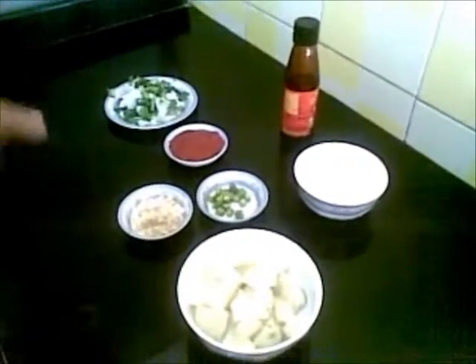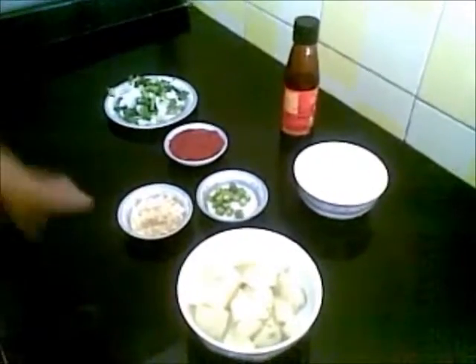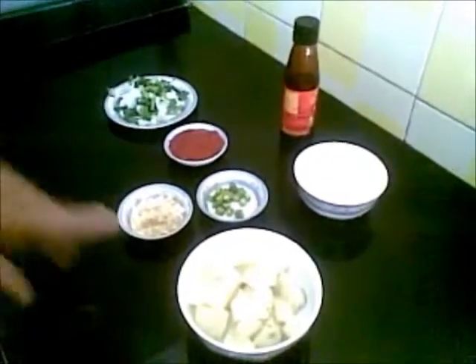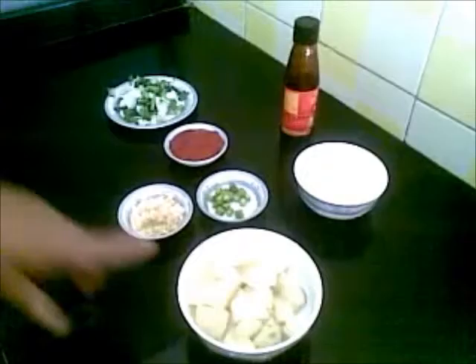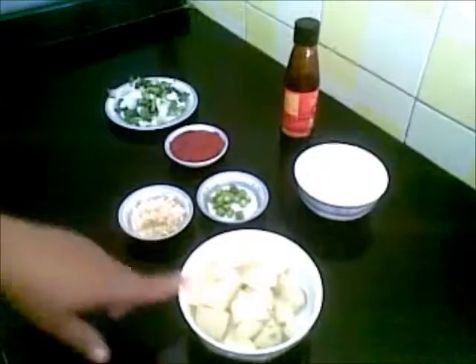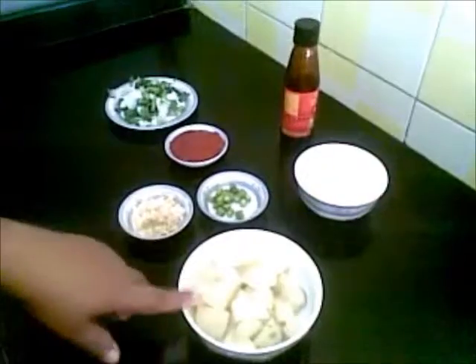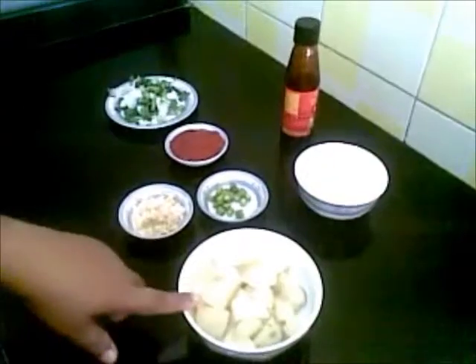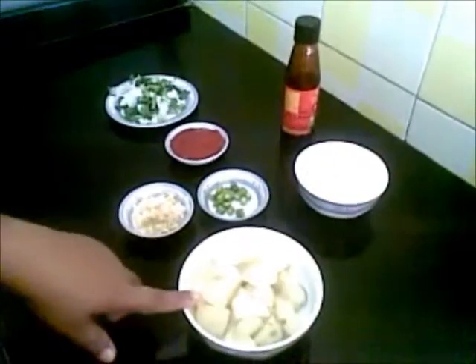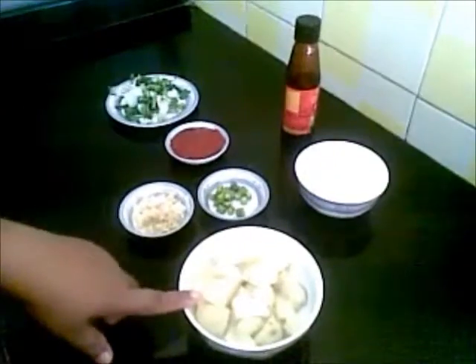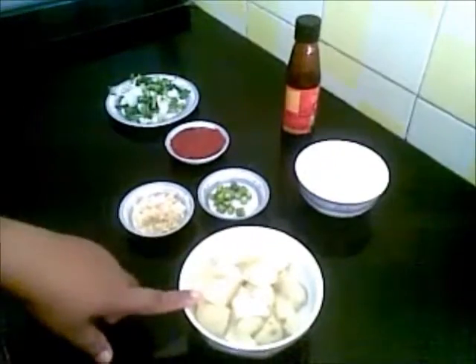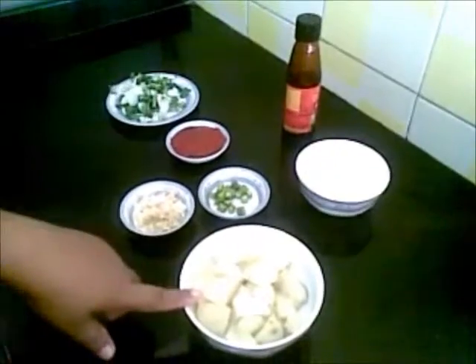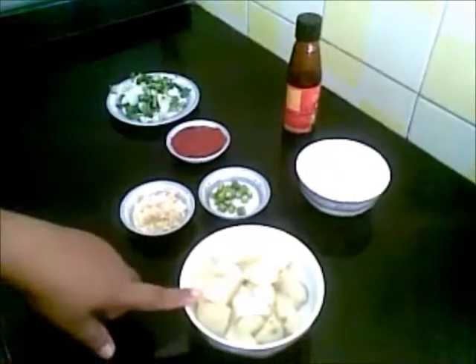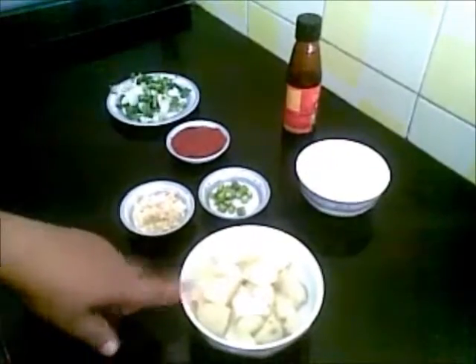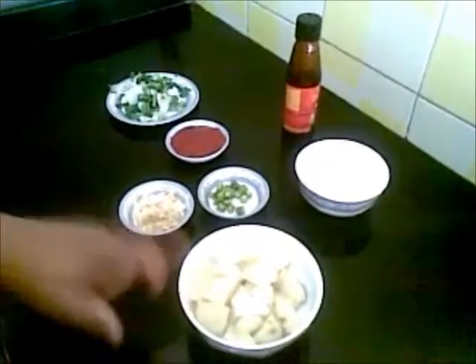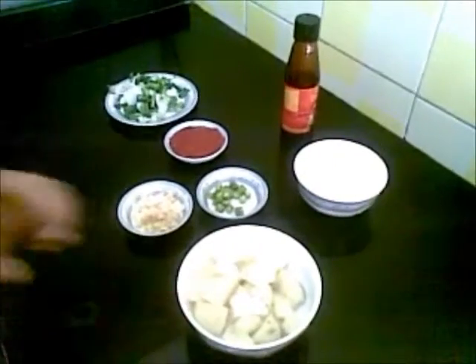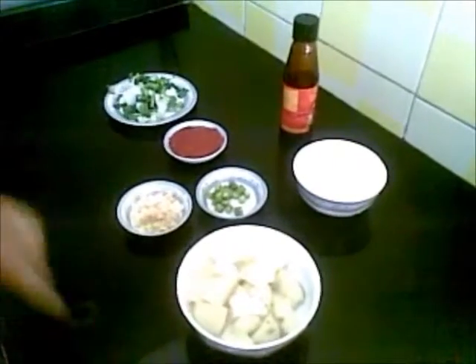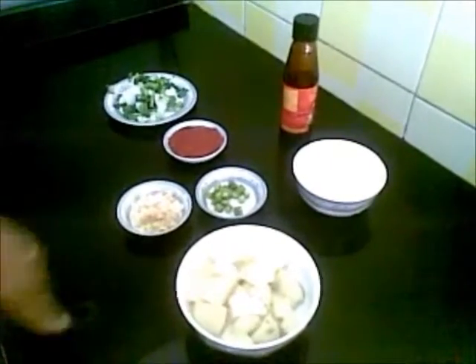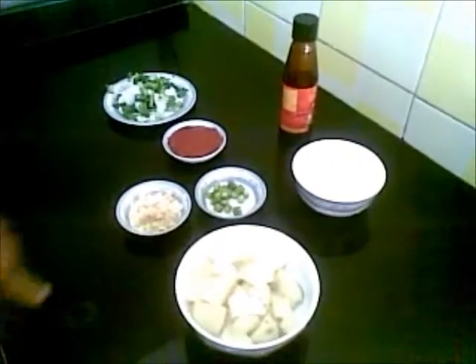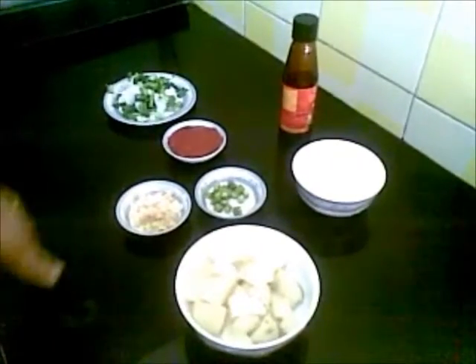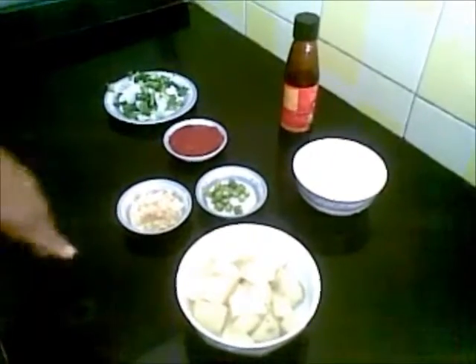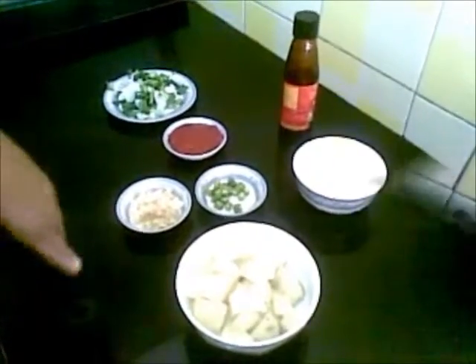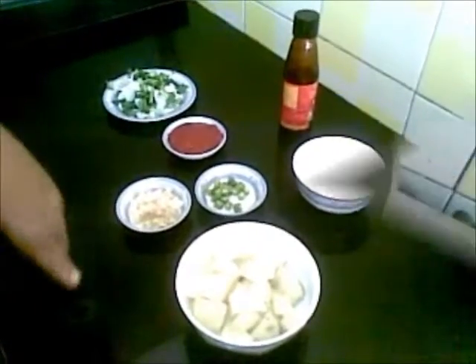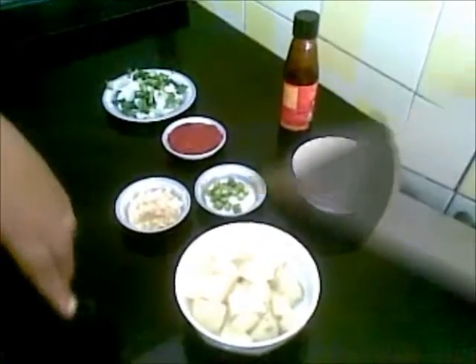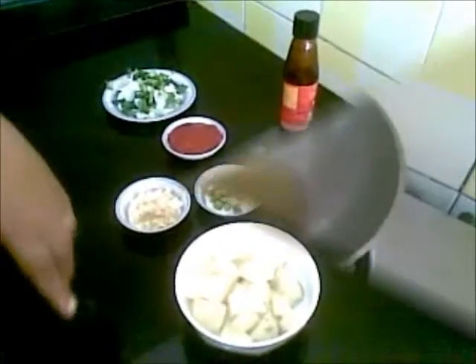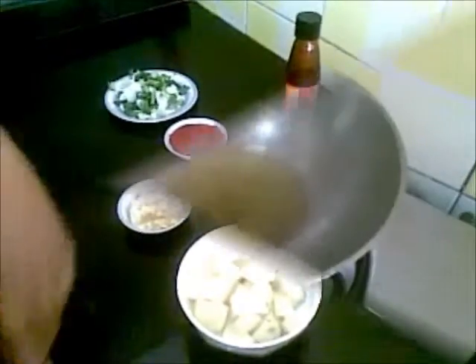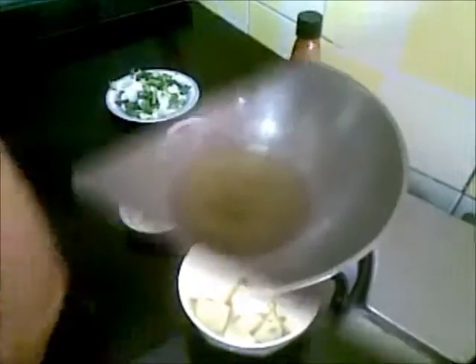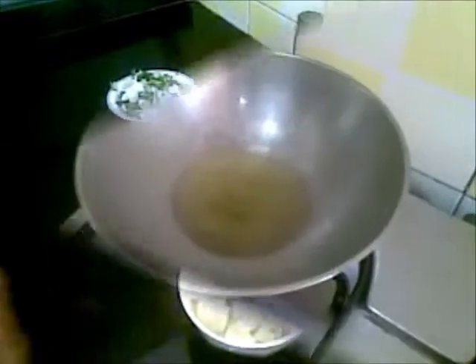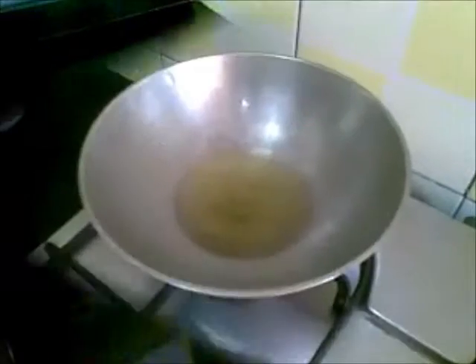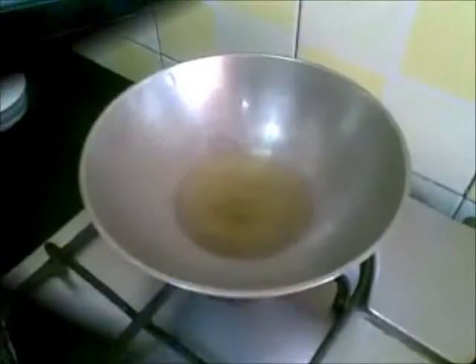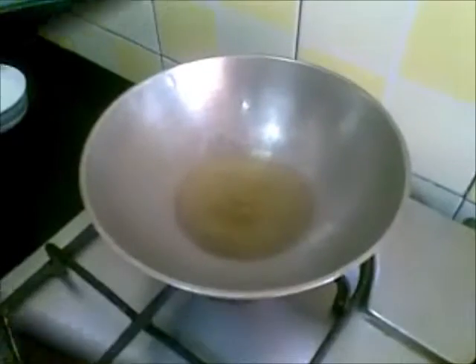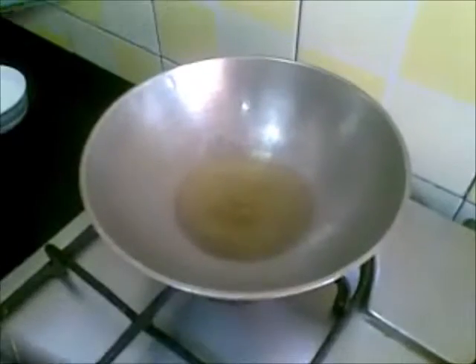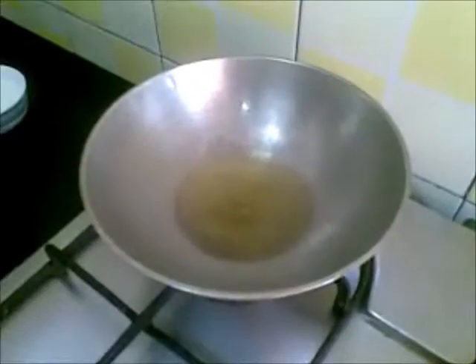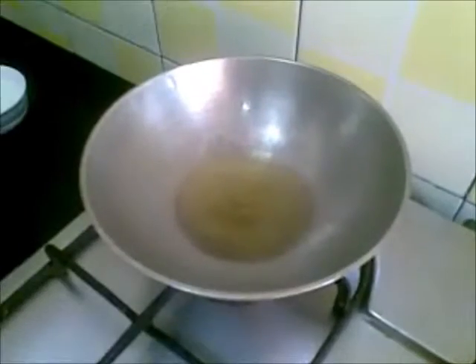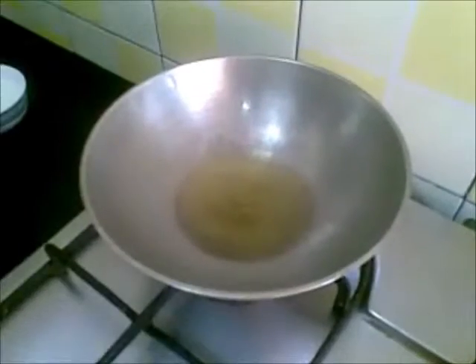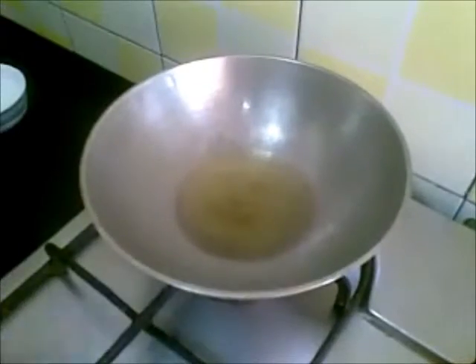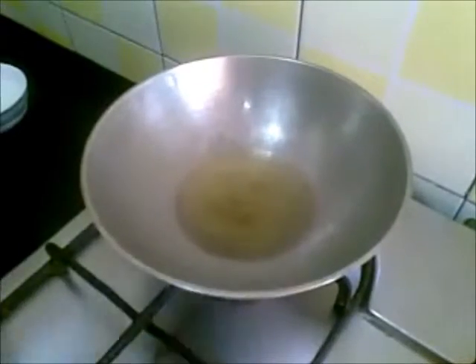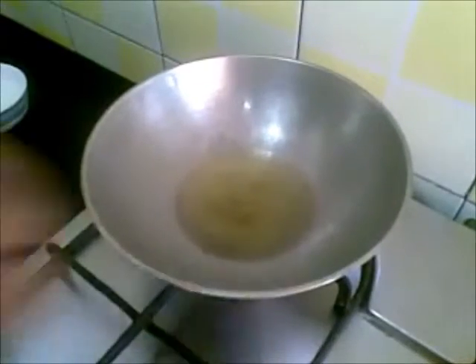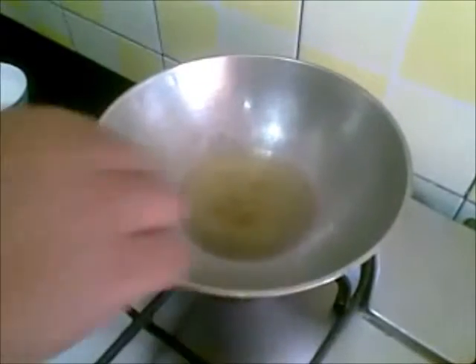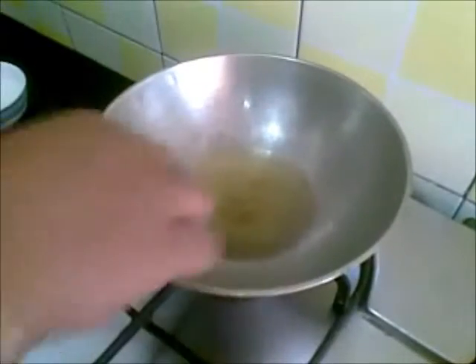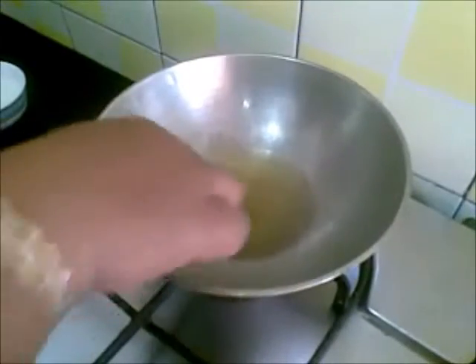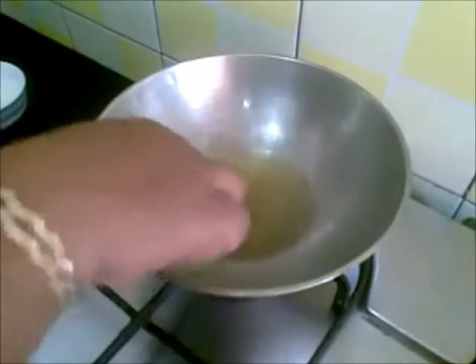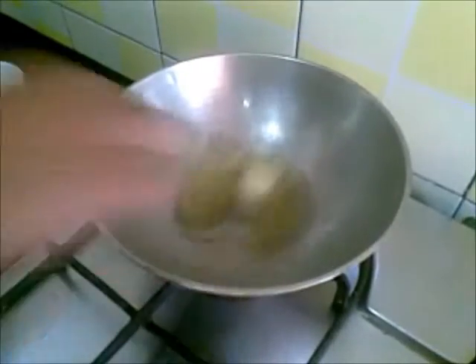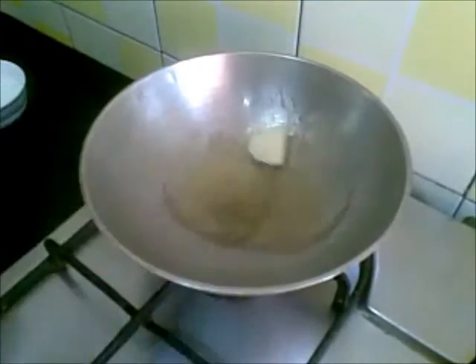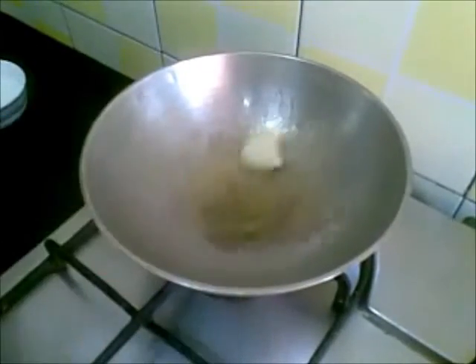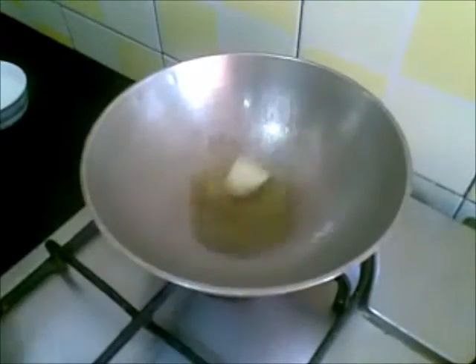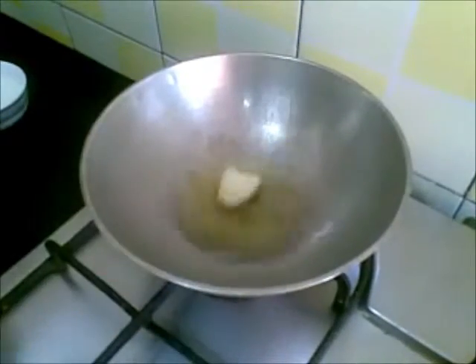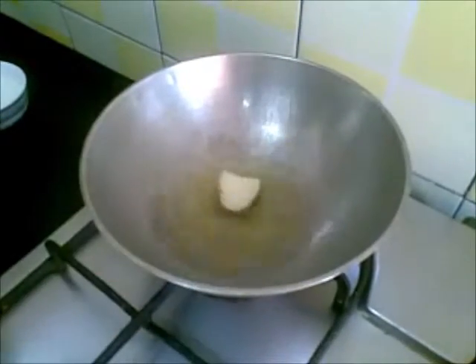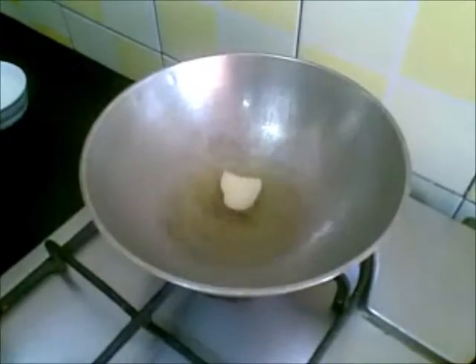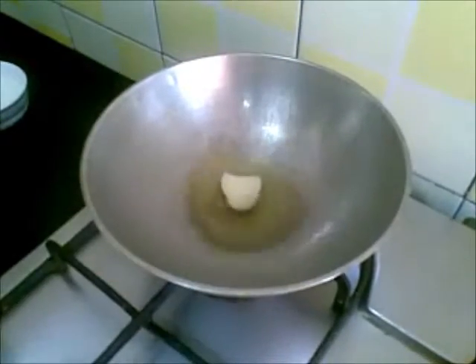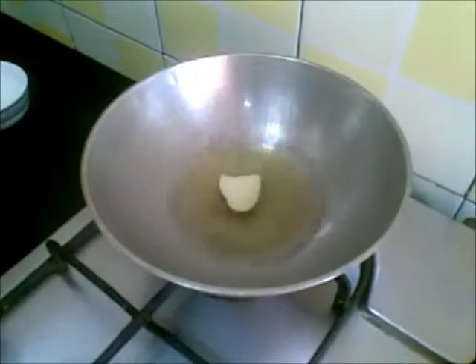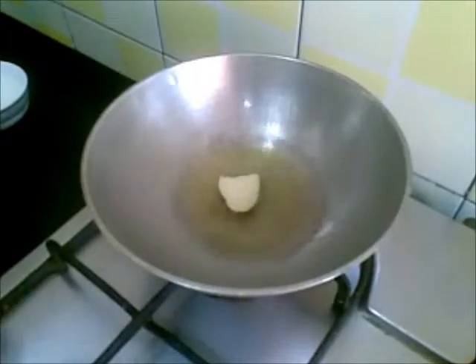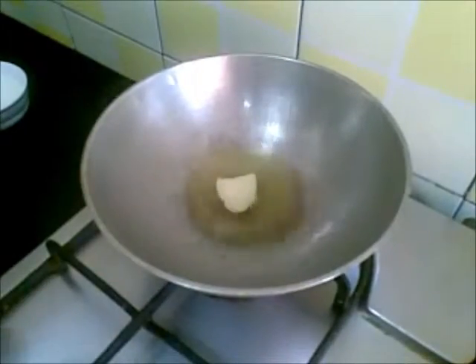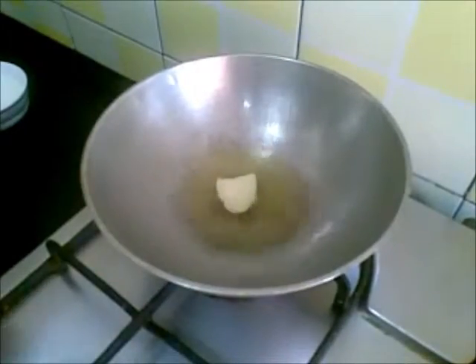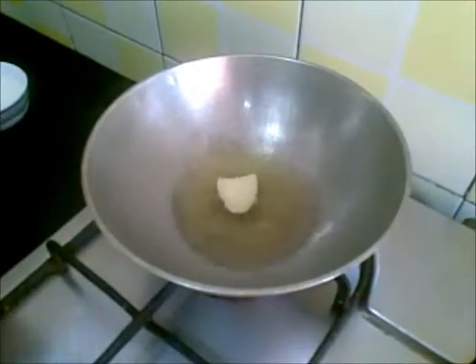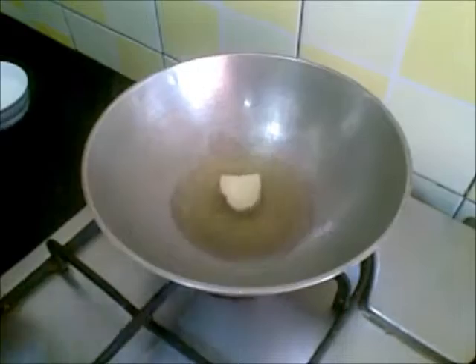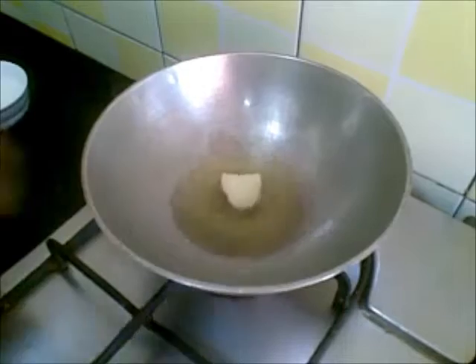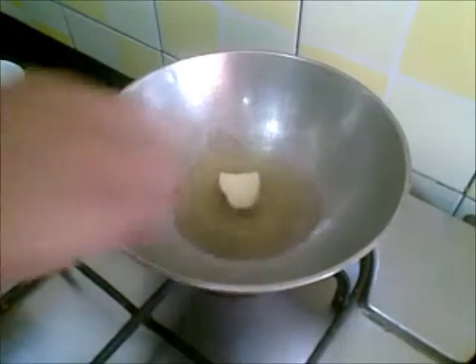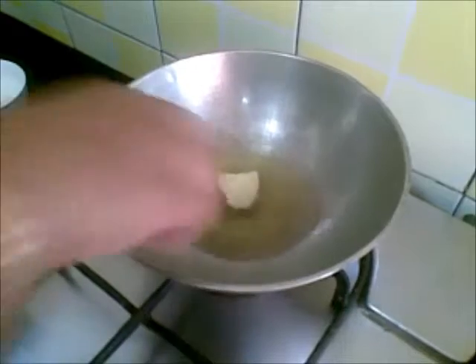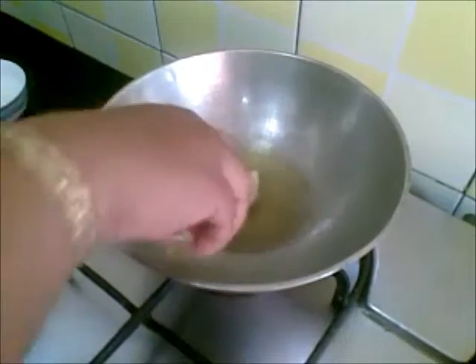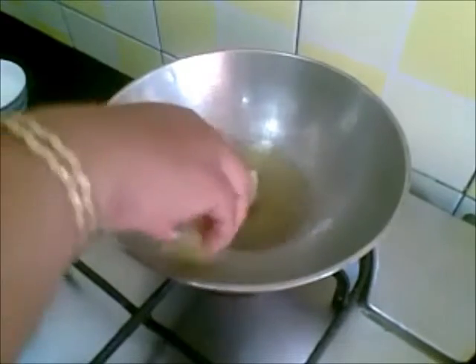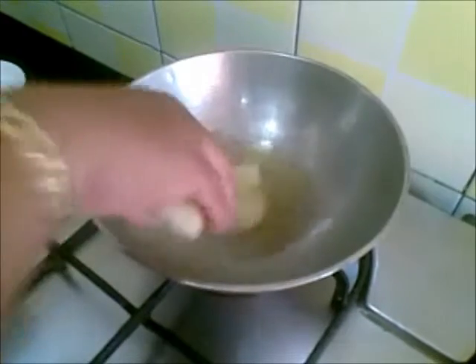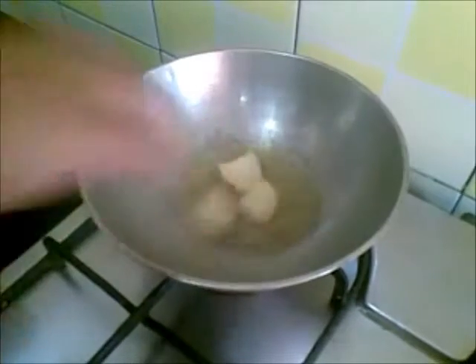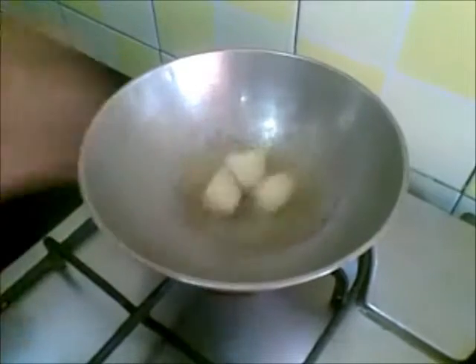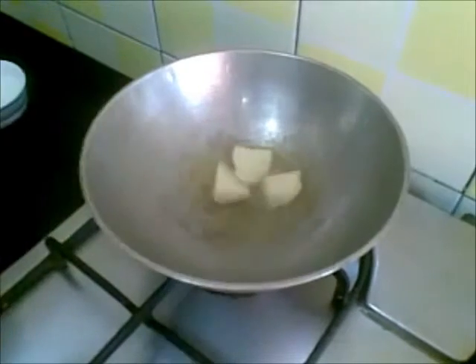So first I will fry this in oil. Here I am using olive oil.